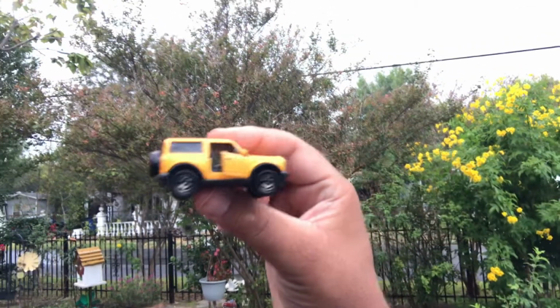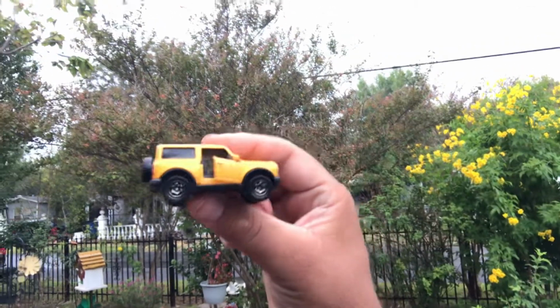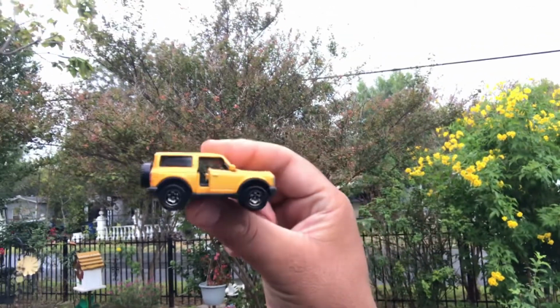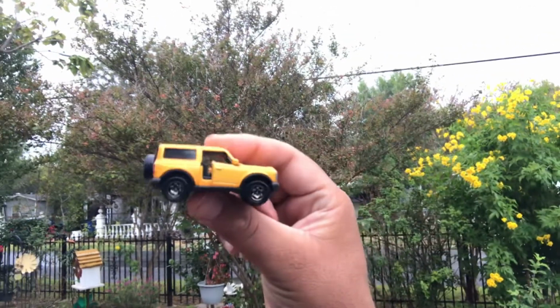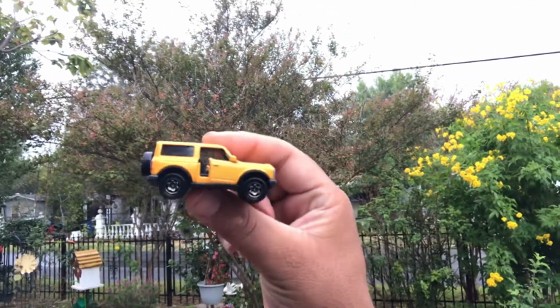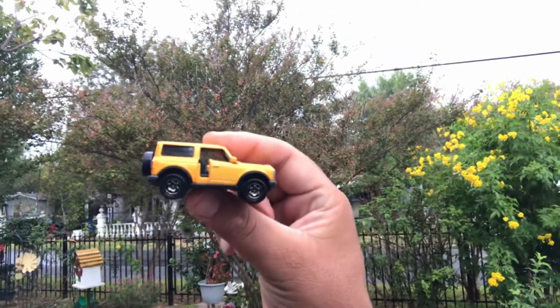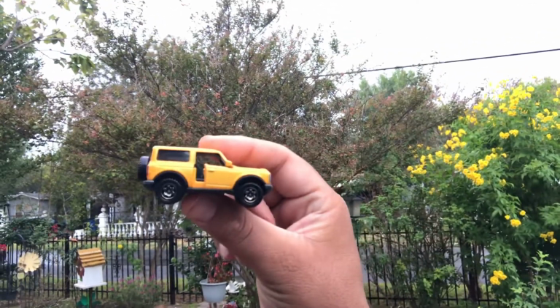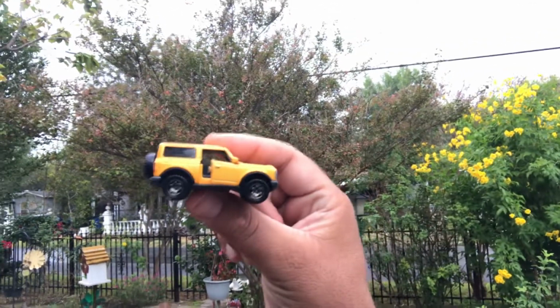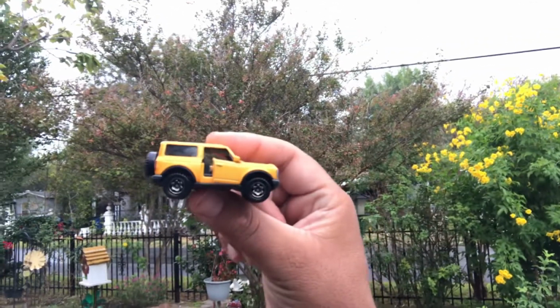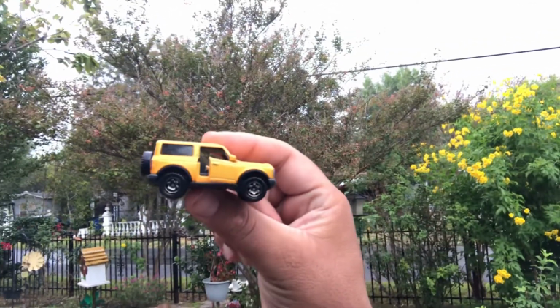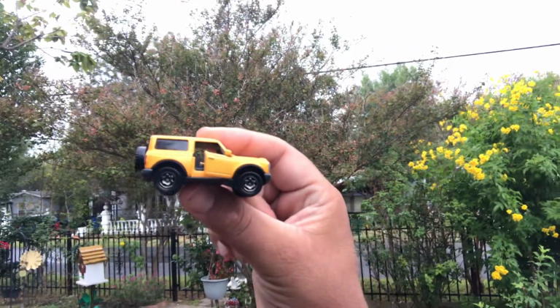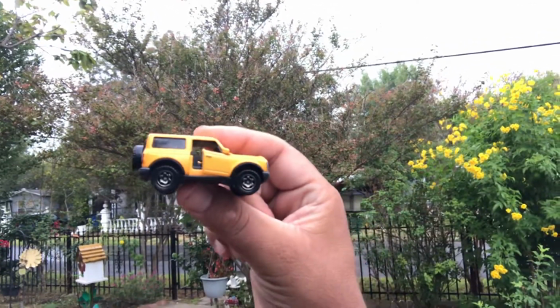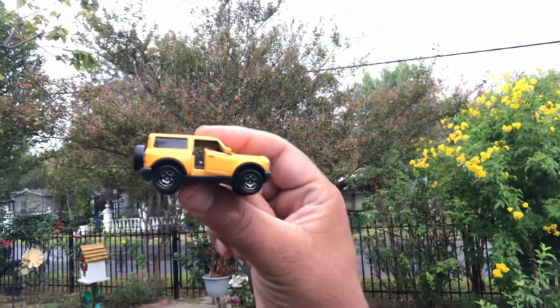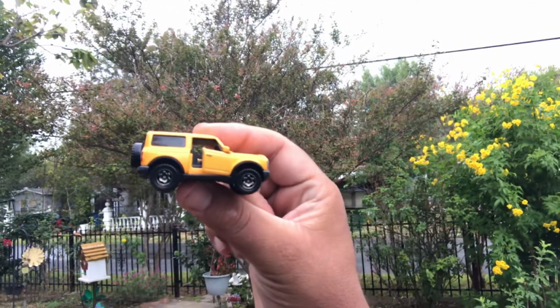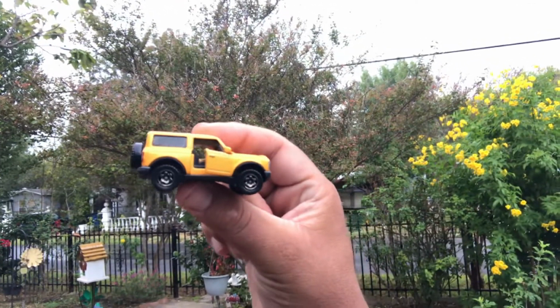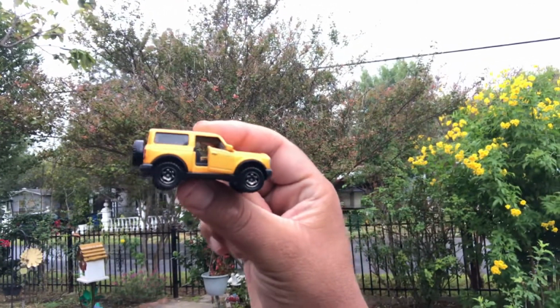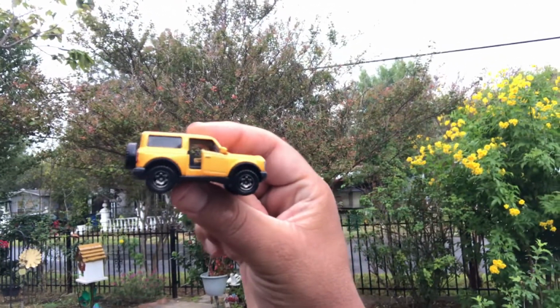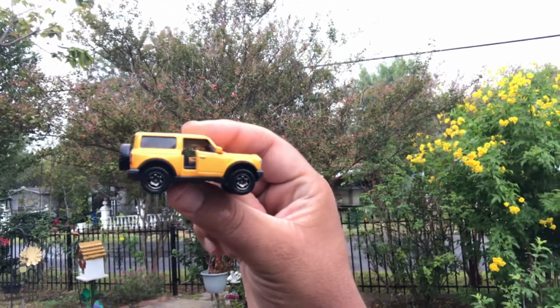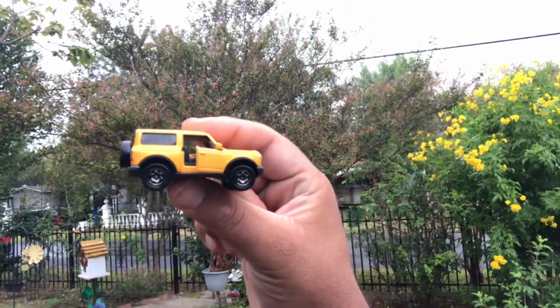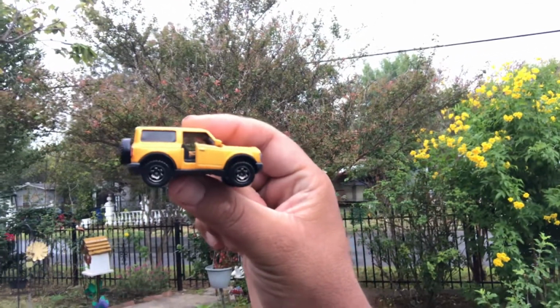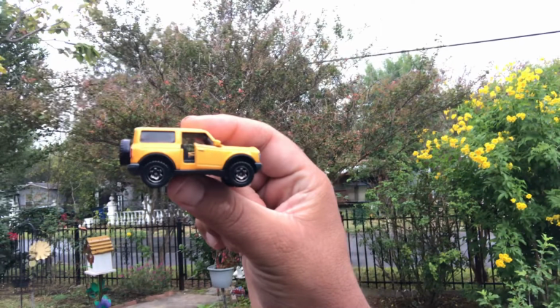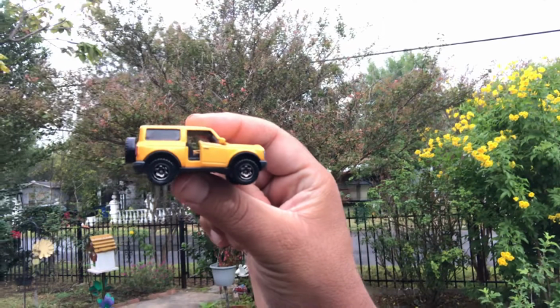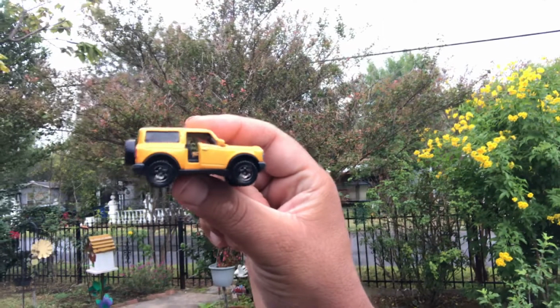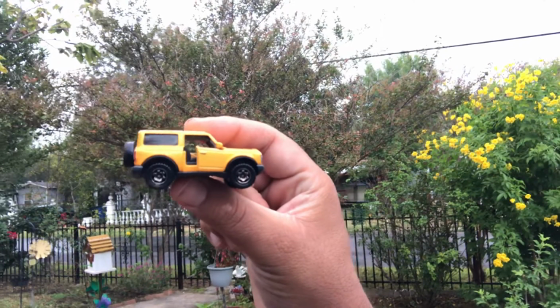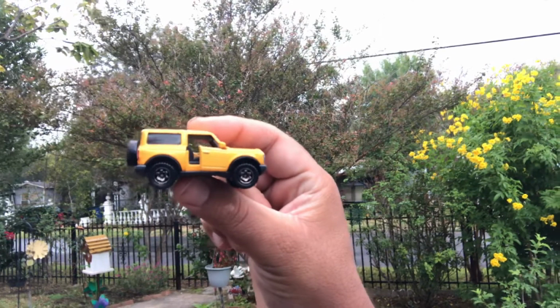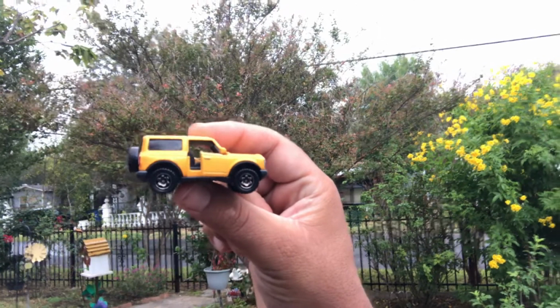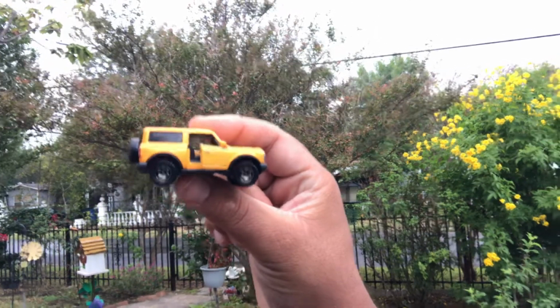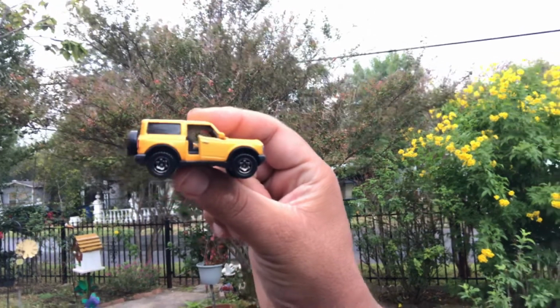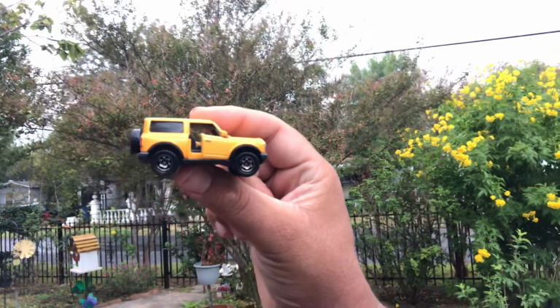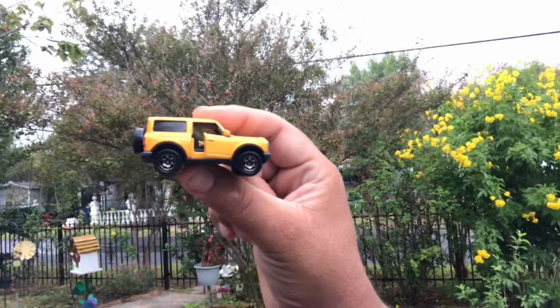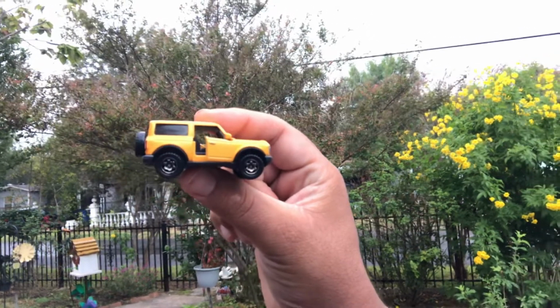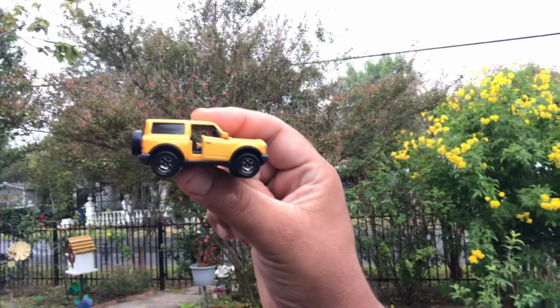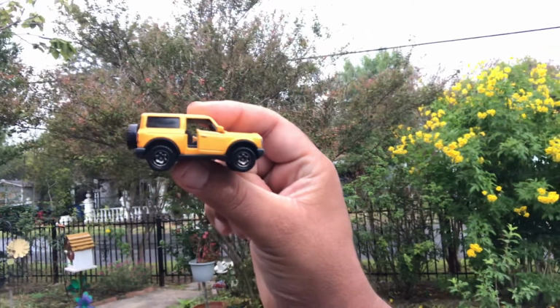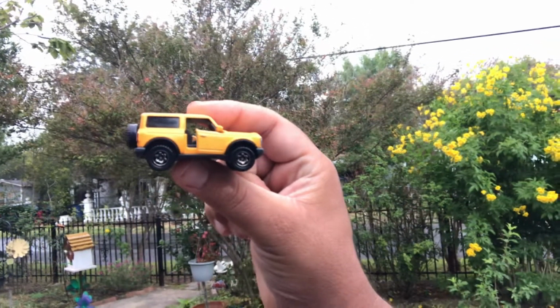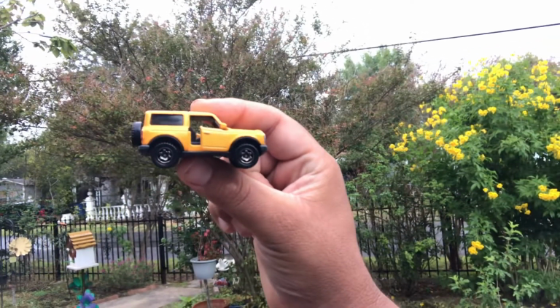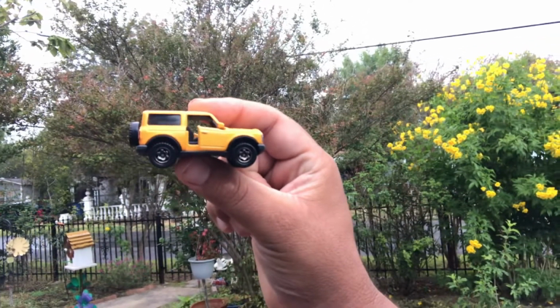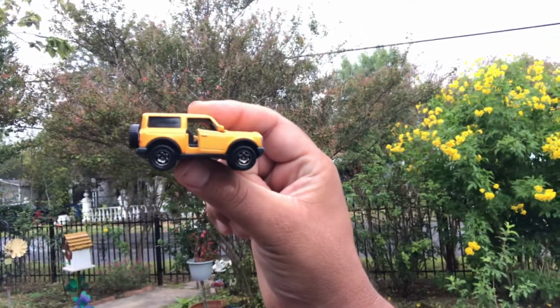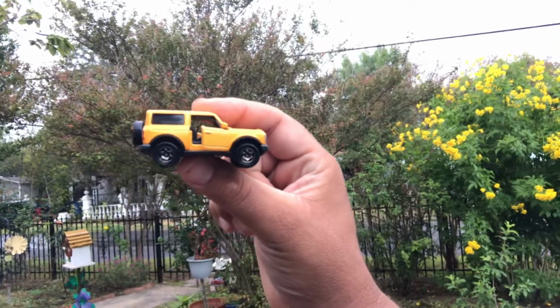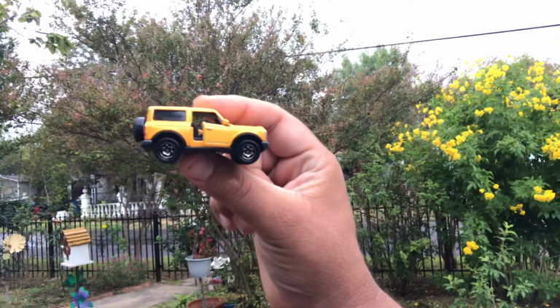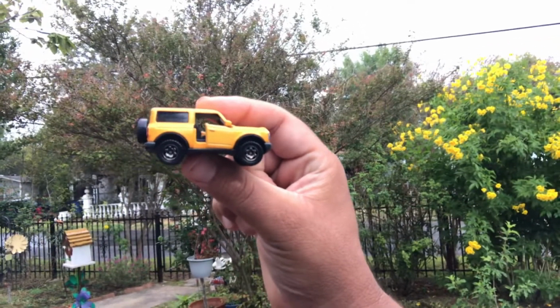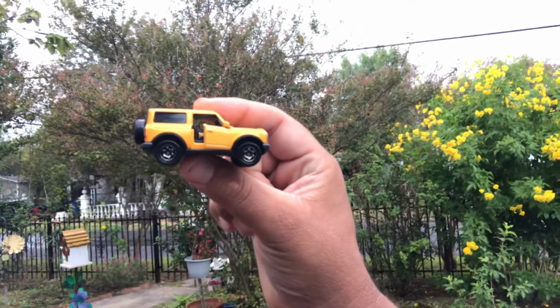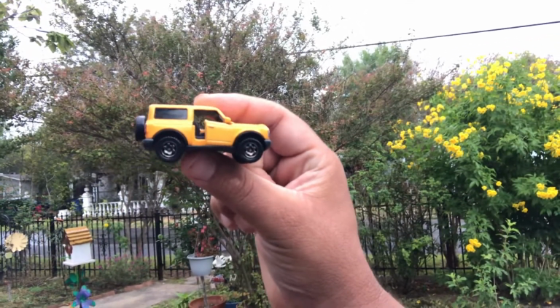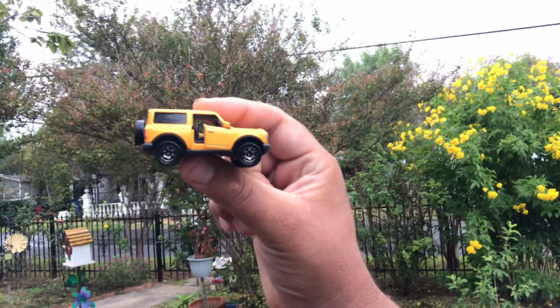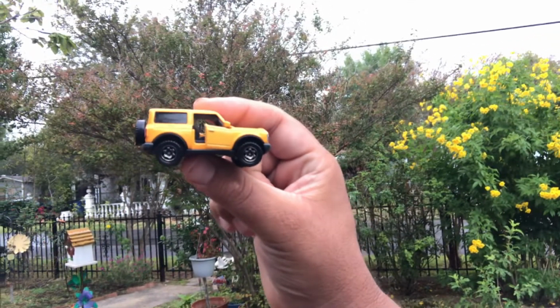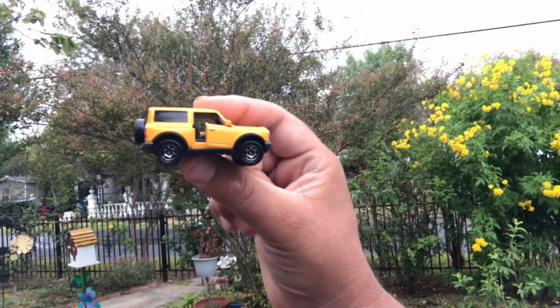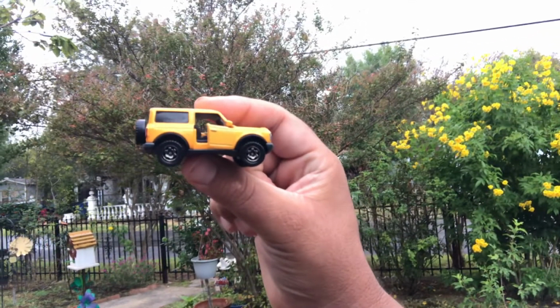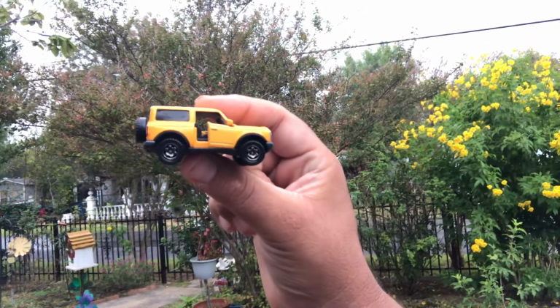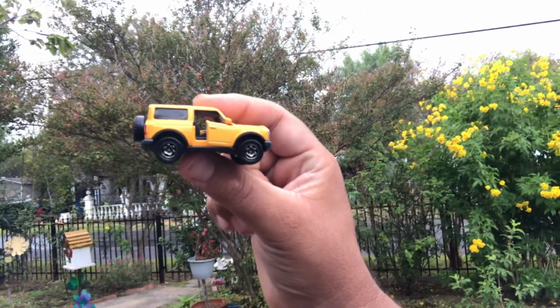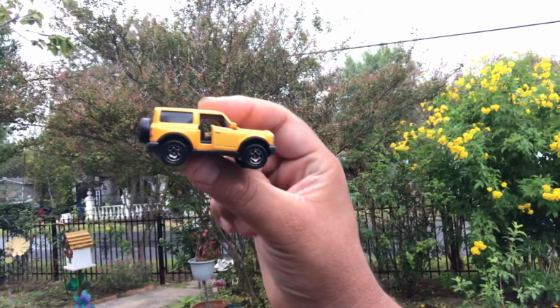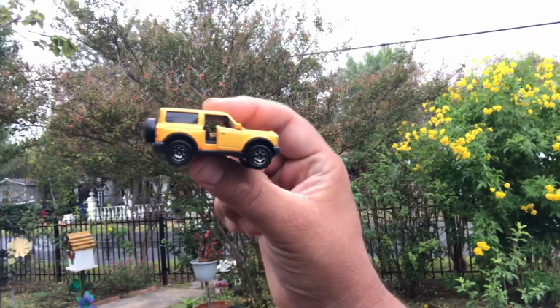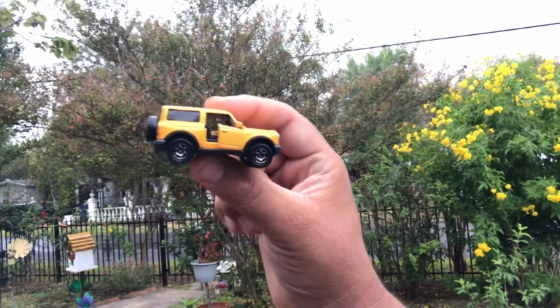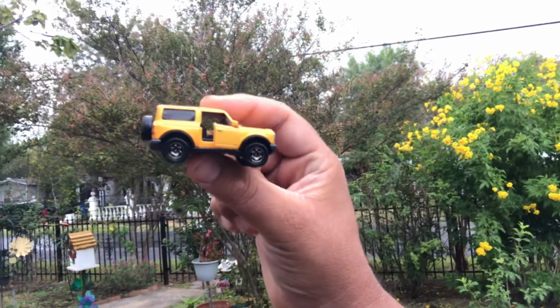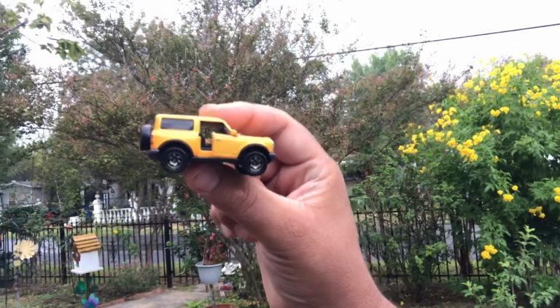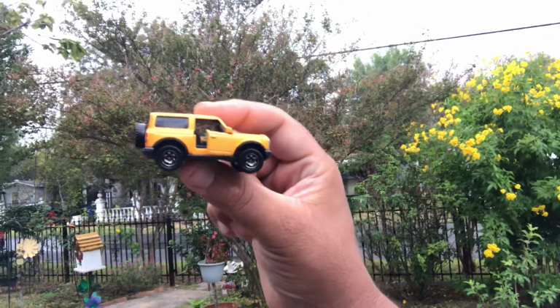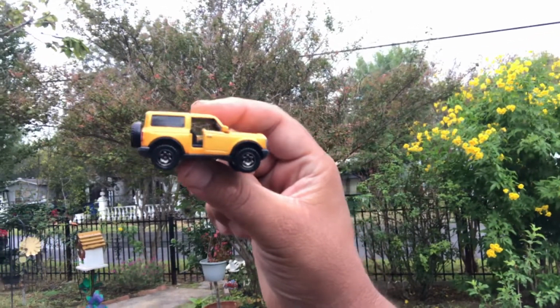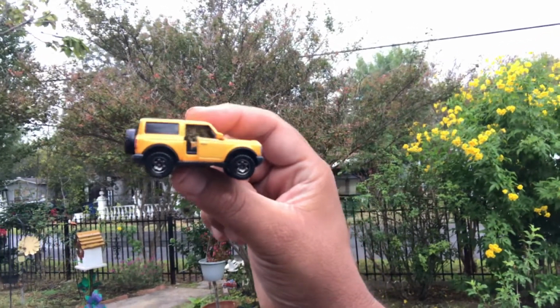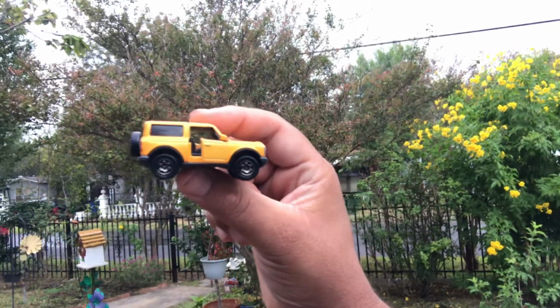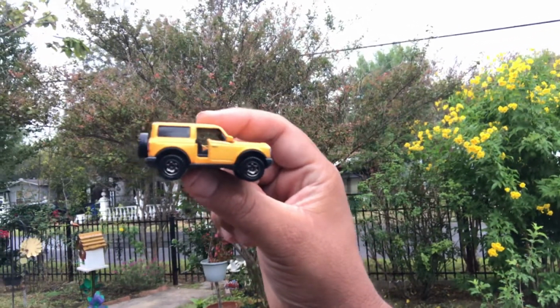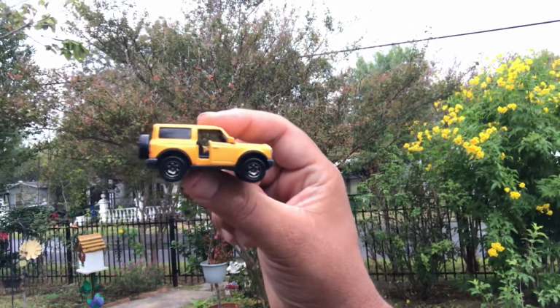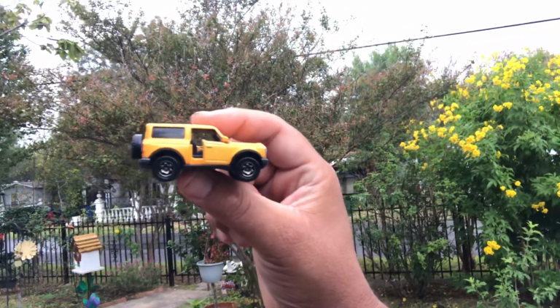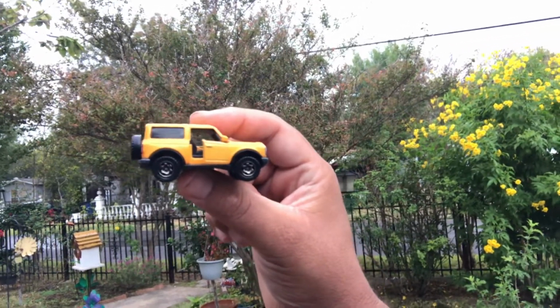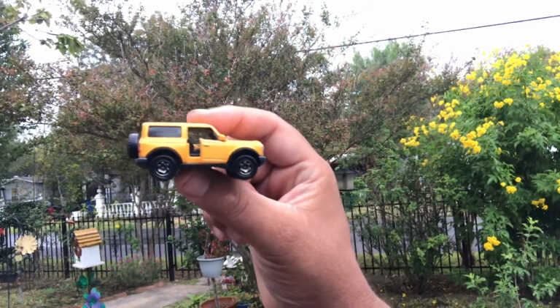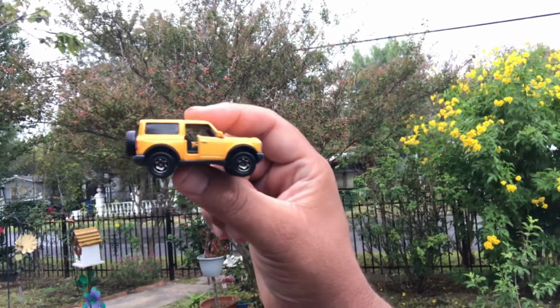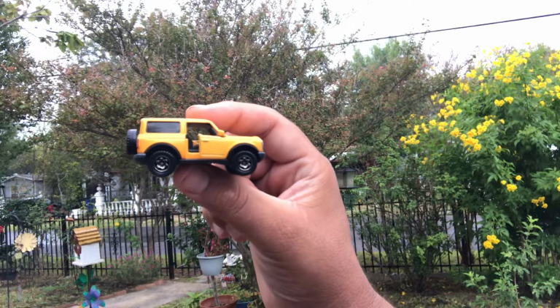Sorry guys about my hand. Trying to spin it. Doors are open — that's the point of this video.